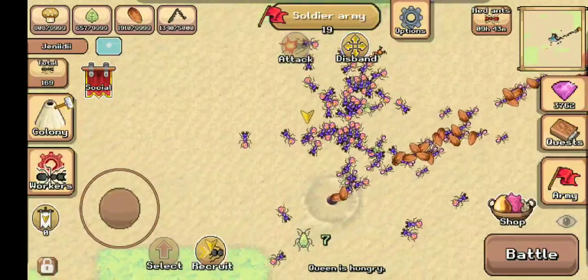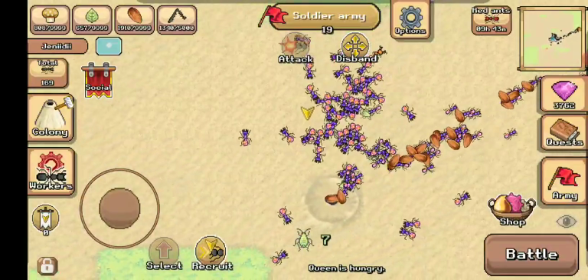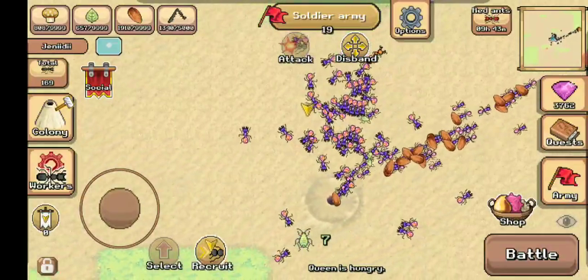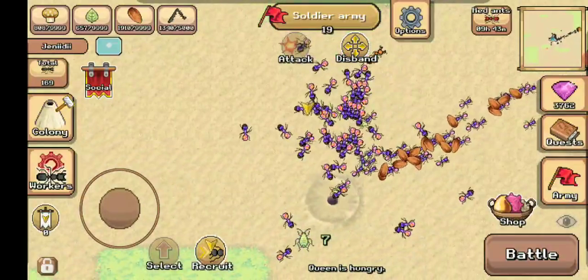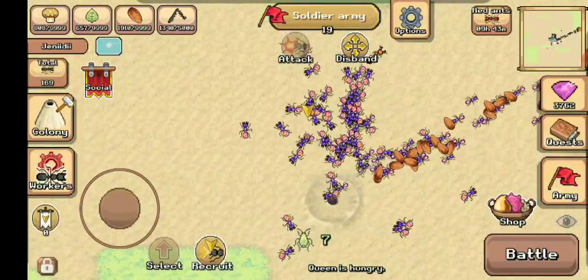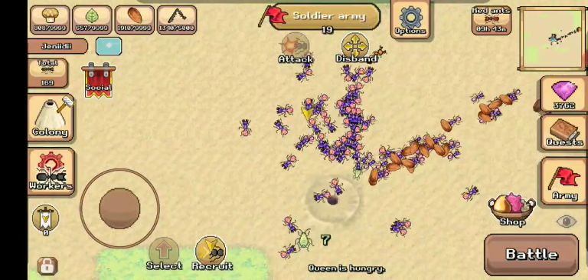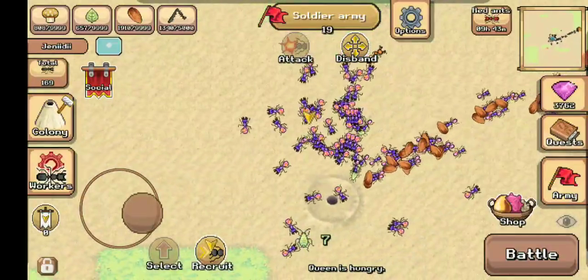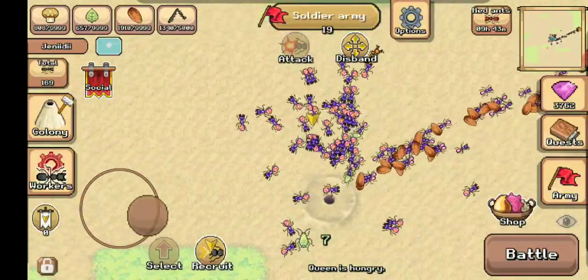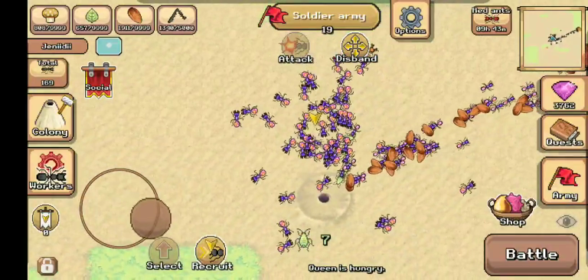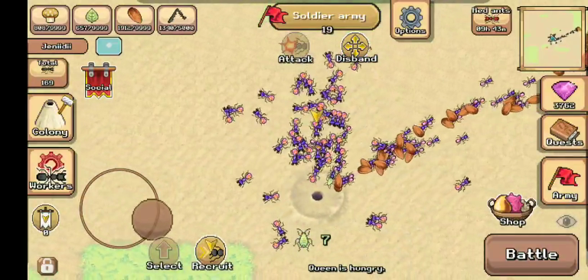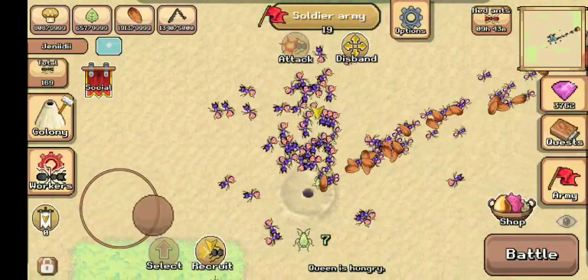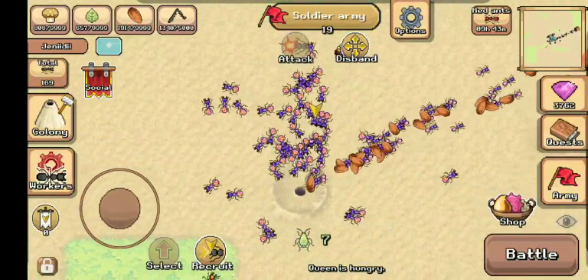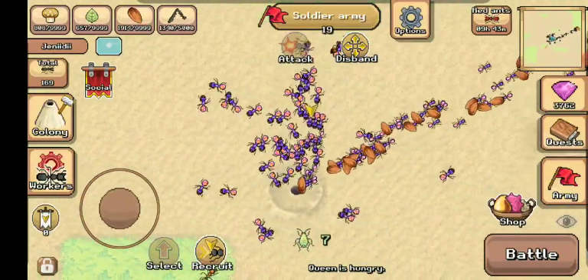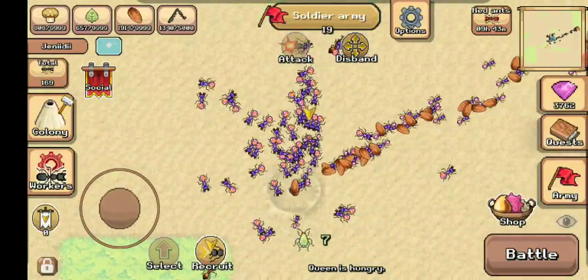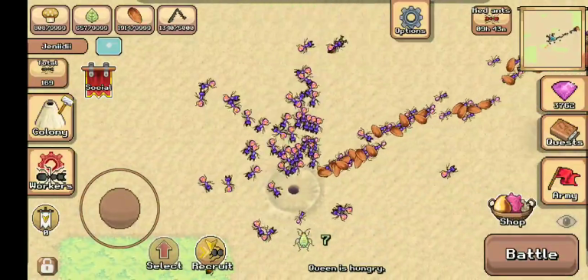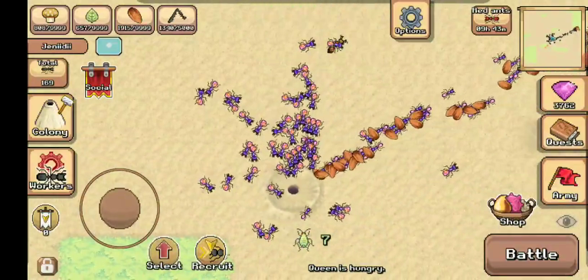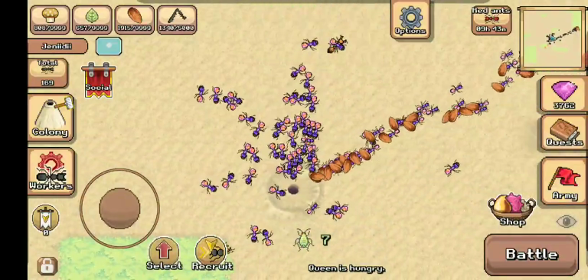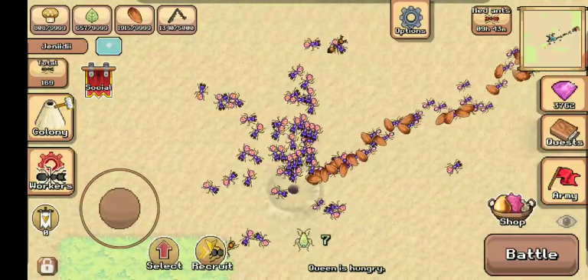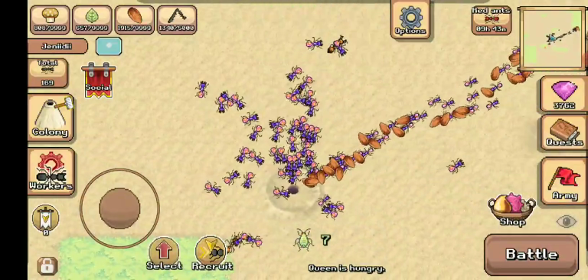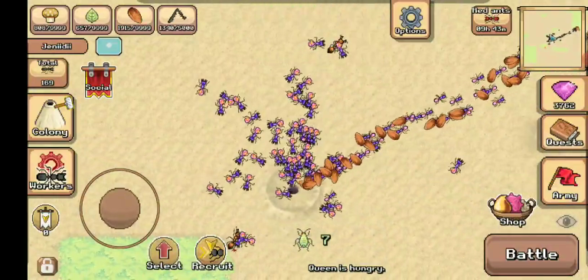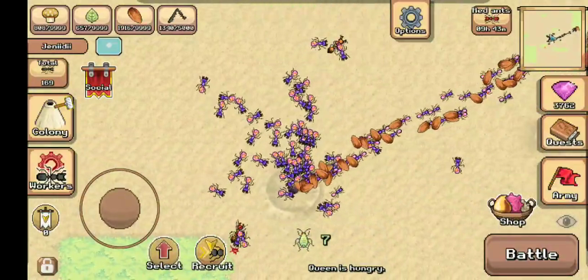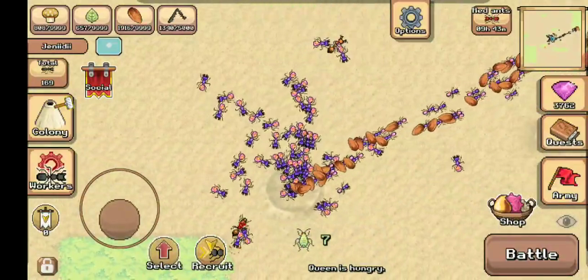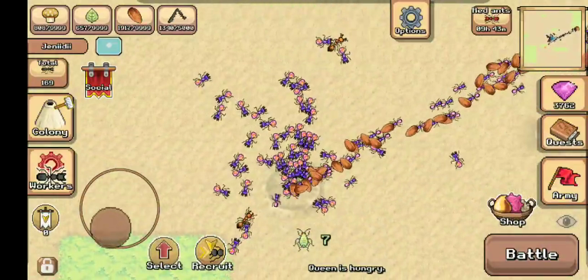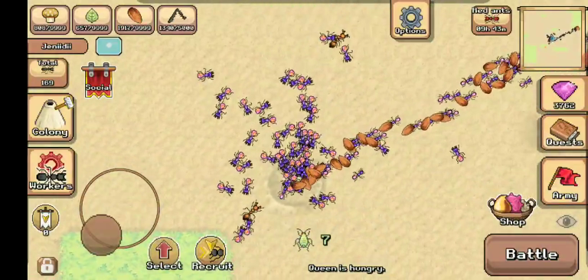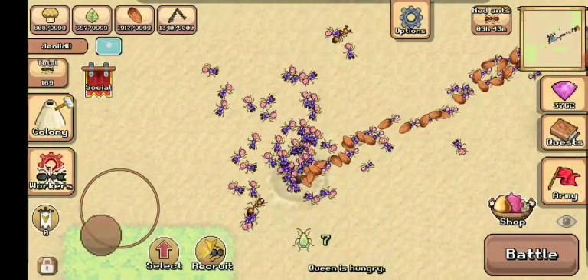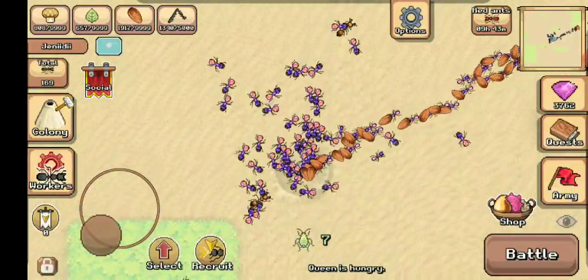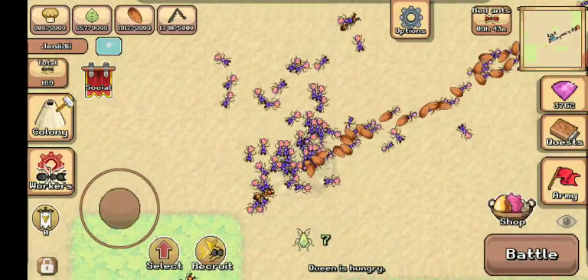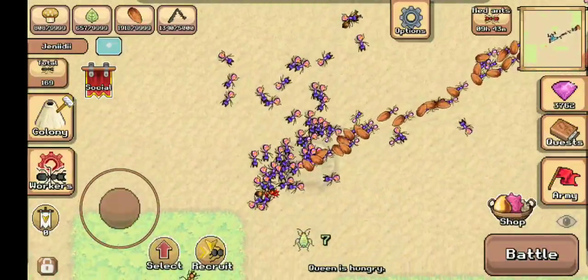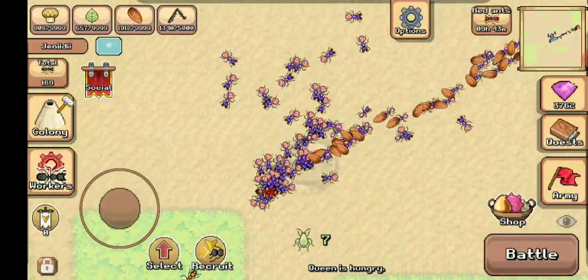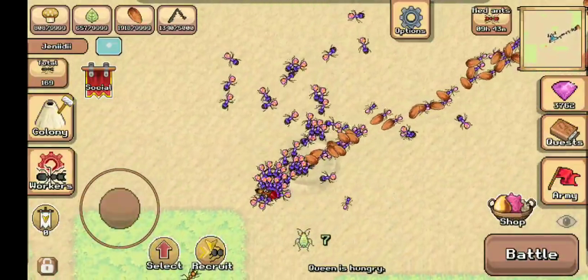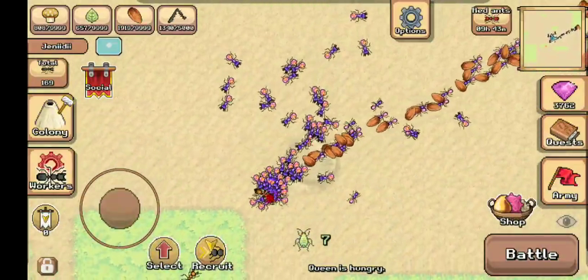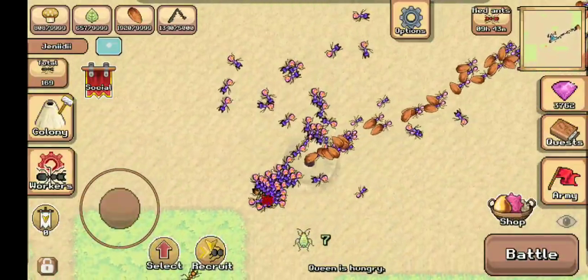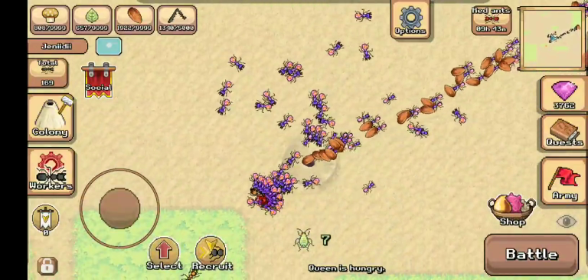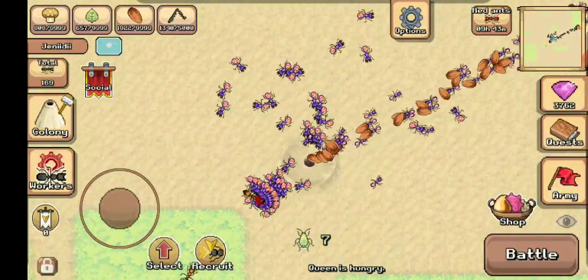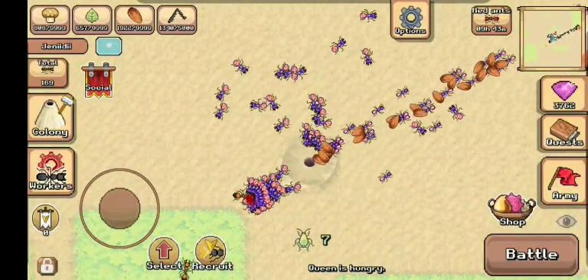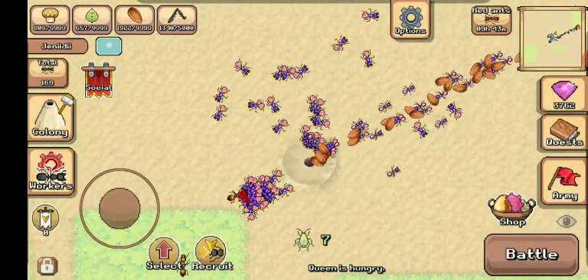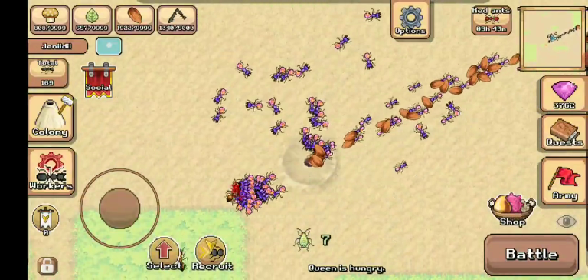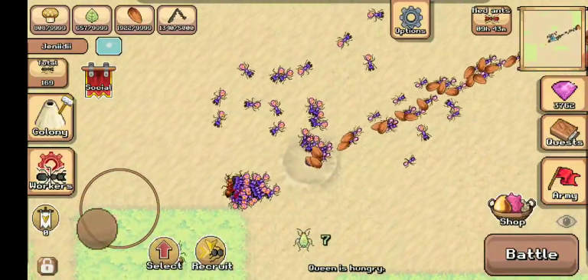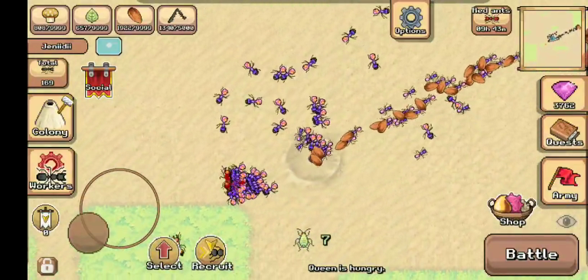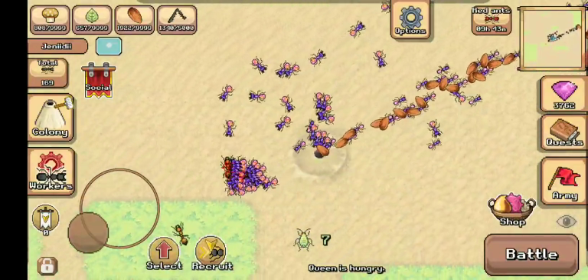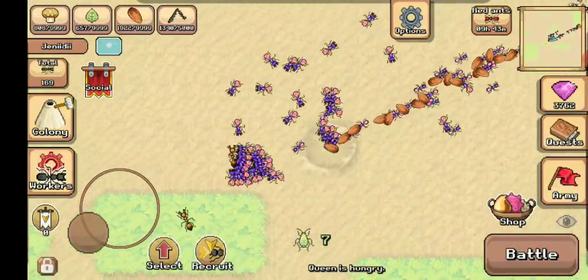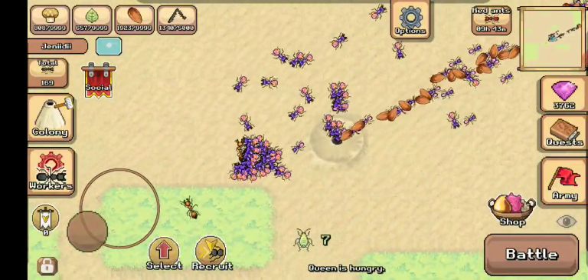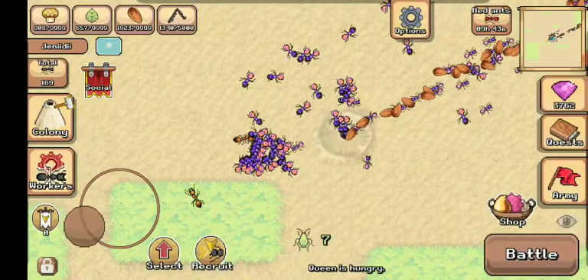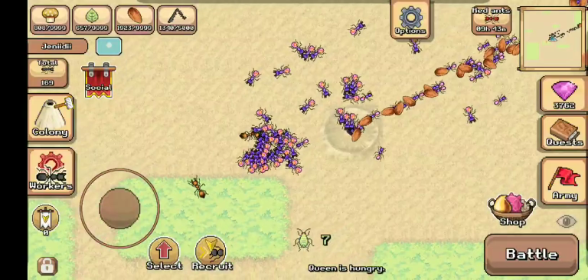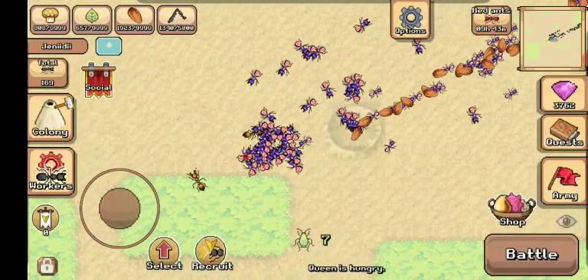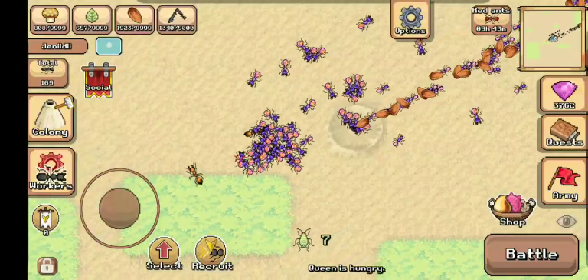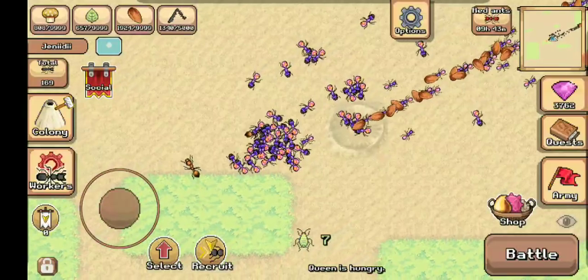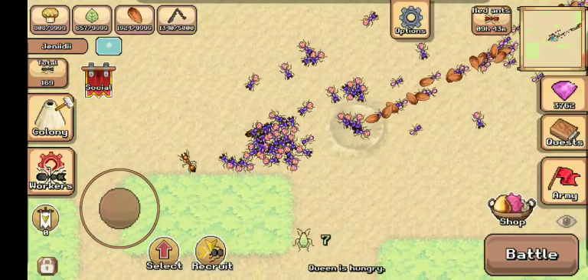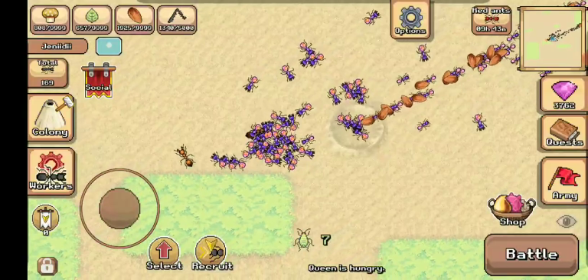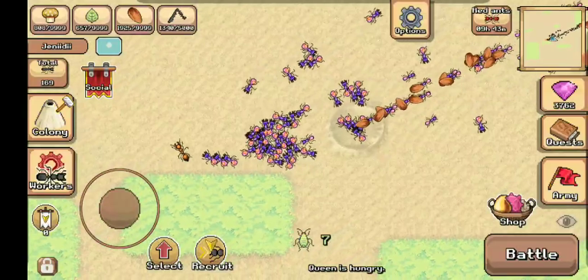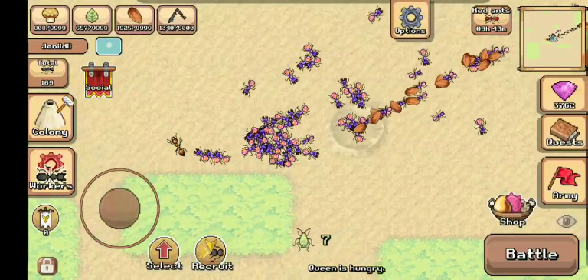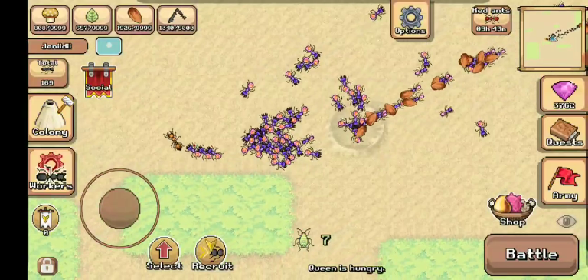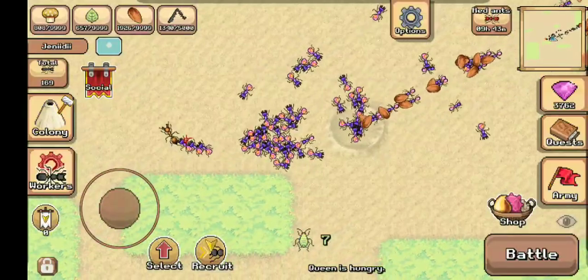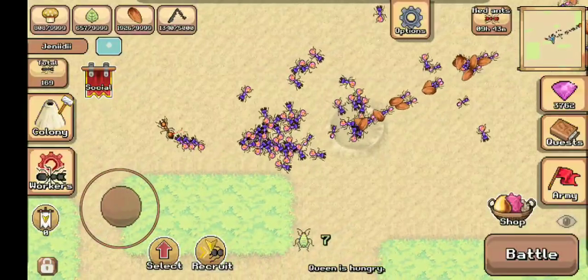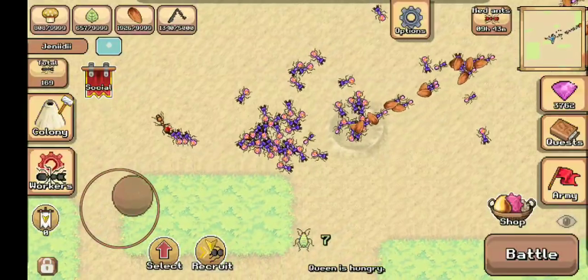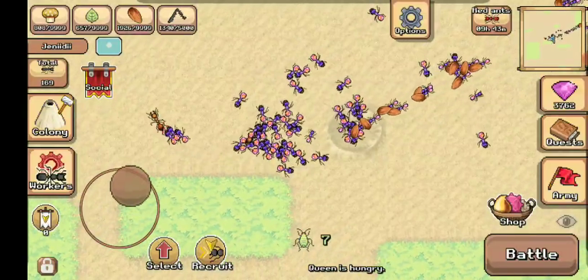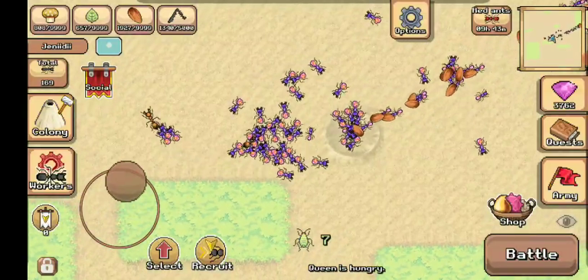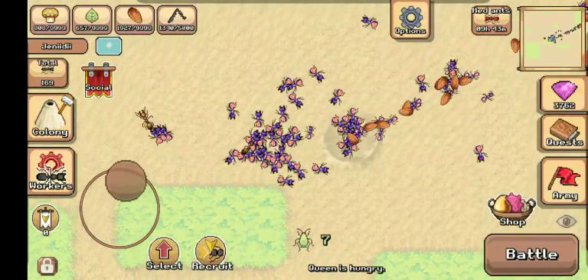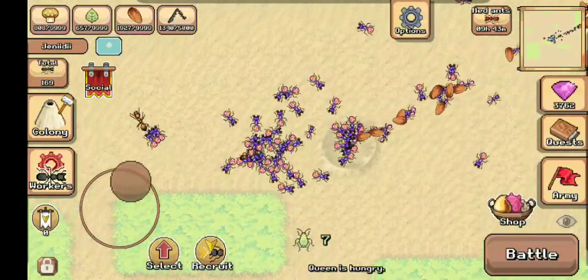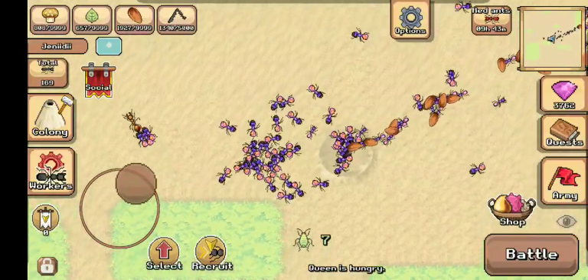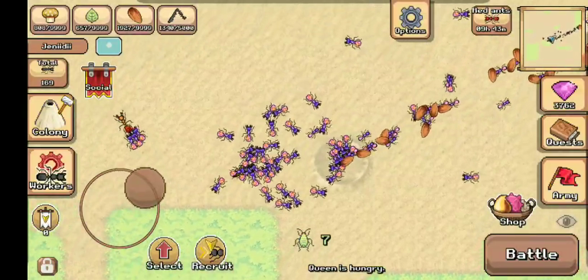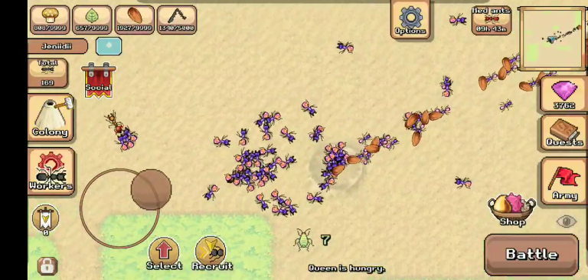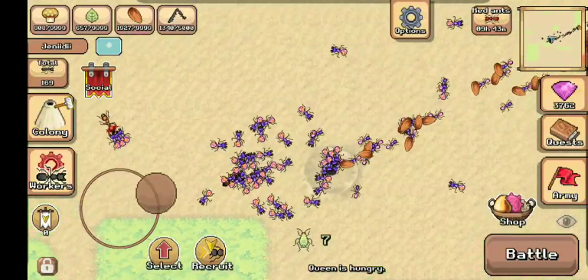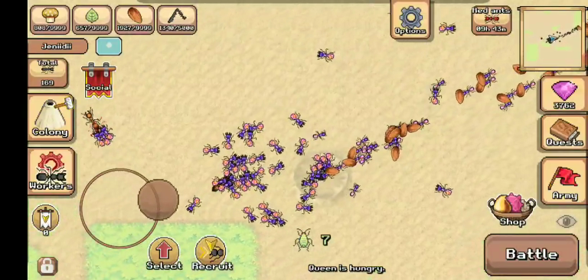Alright, close to the nest, you can release your soldiers as well, and then they're just going to attack any of these last guys who come close.